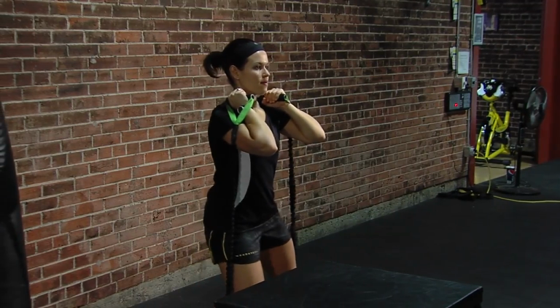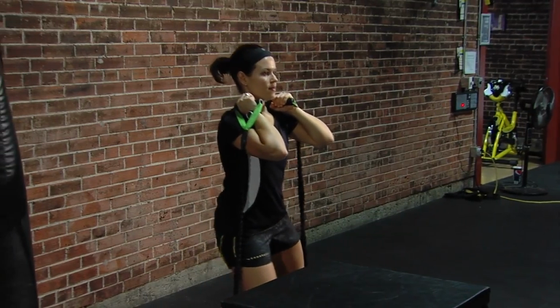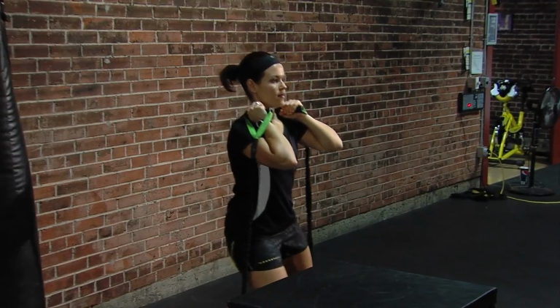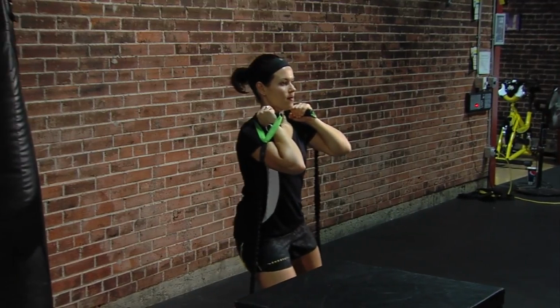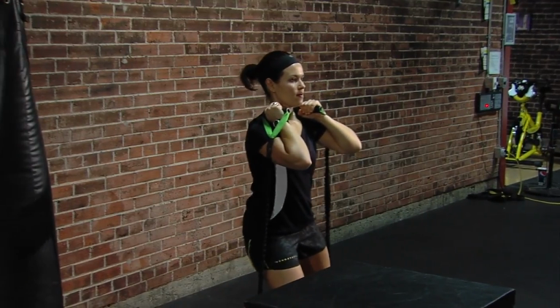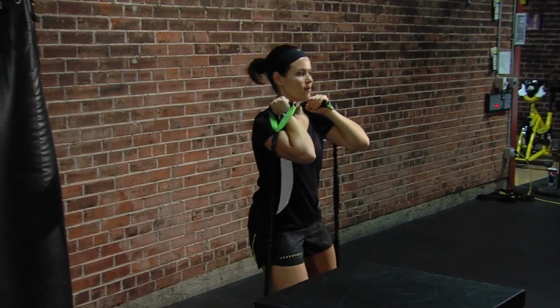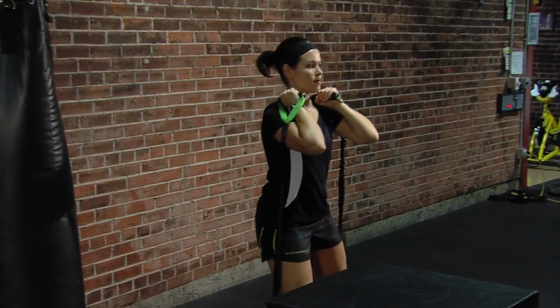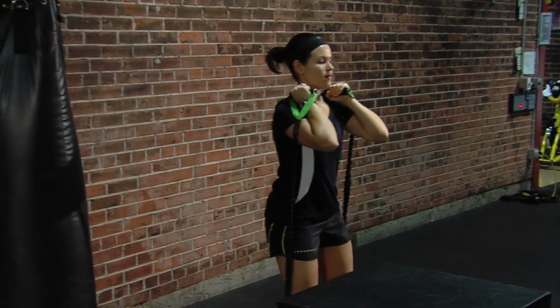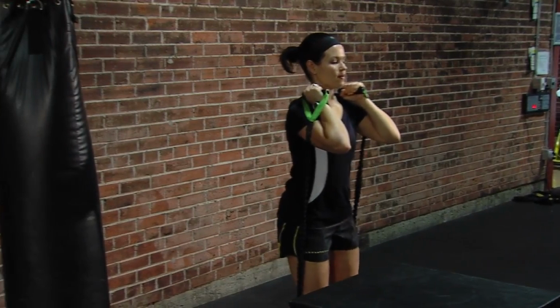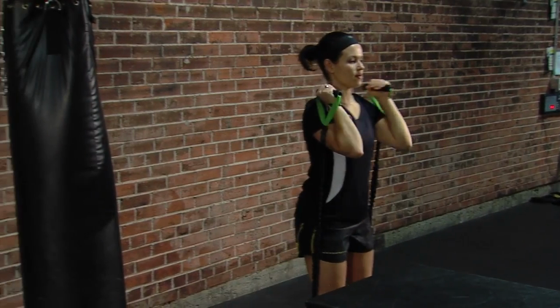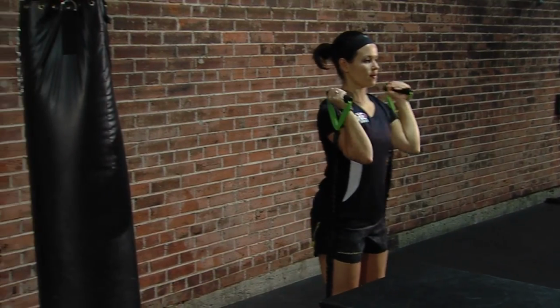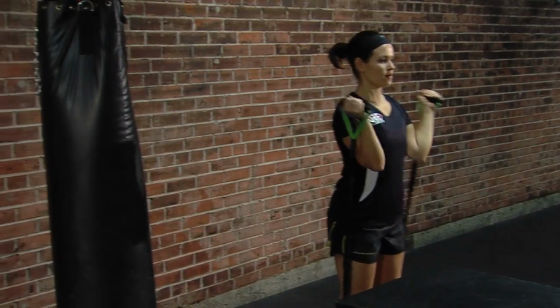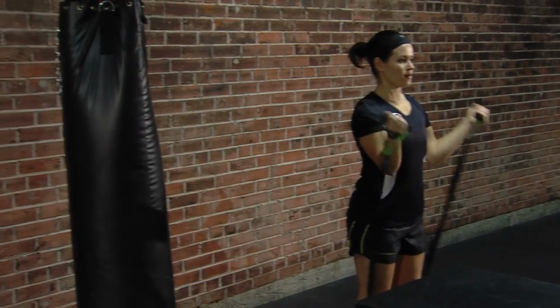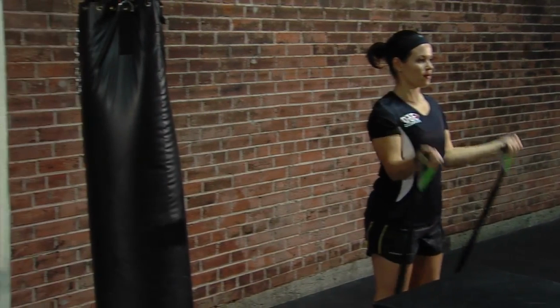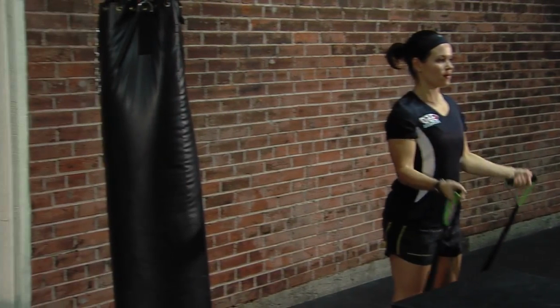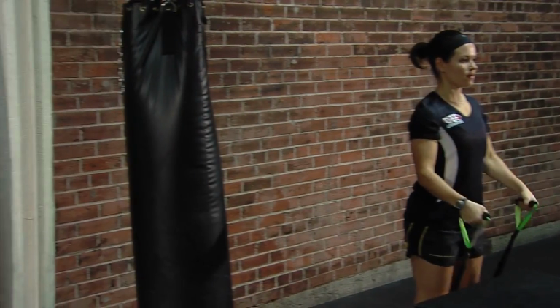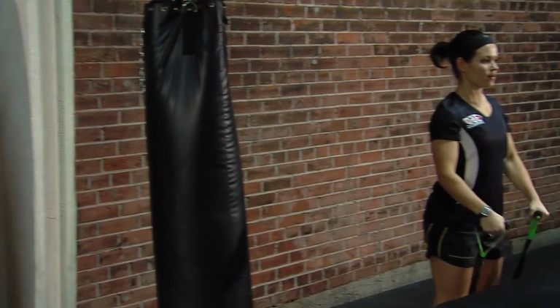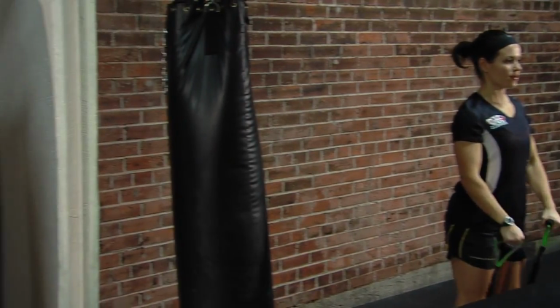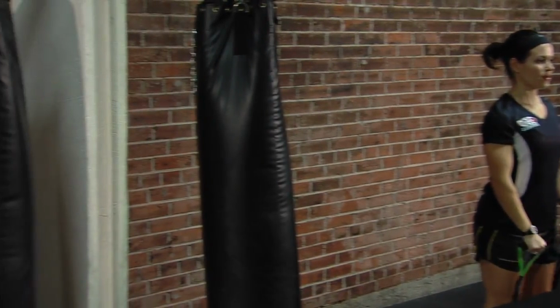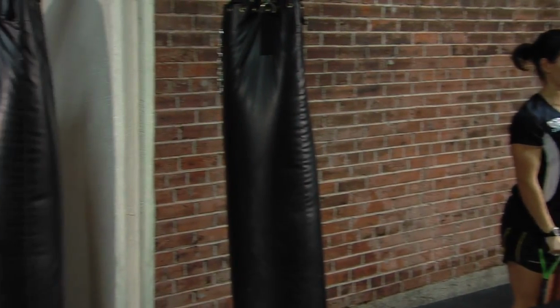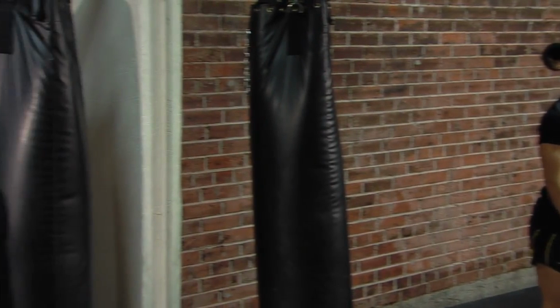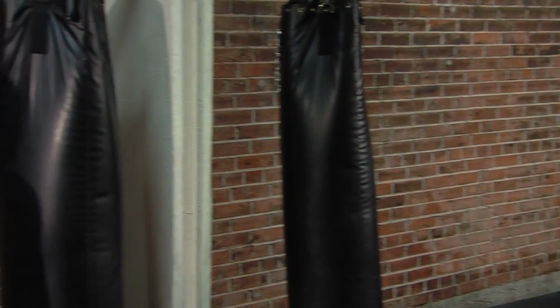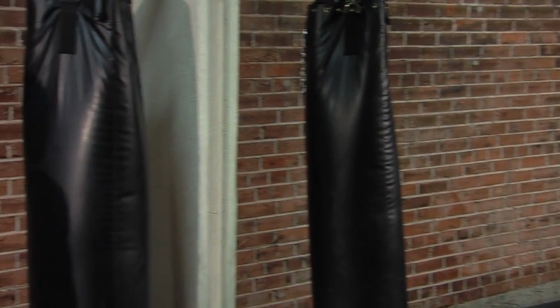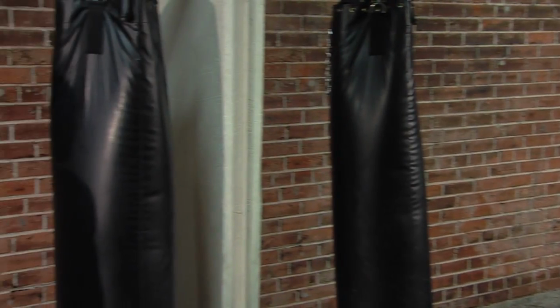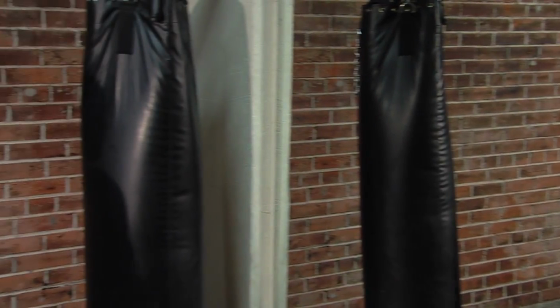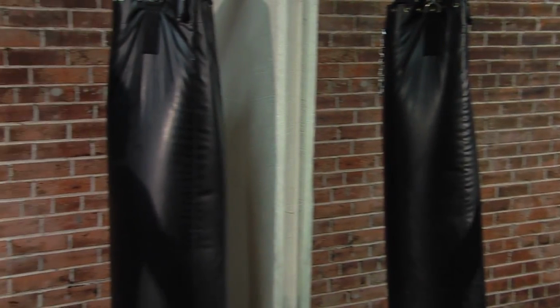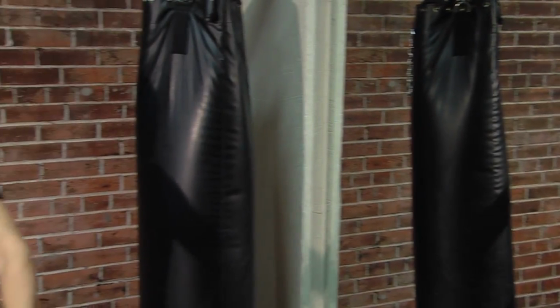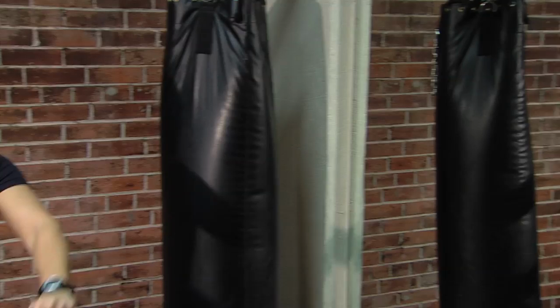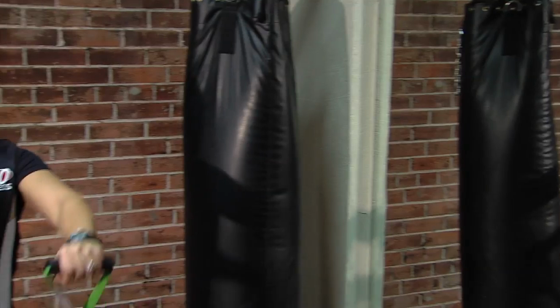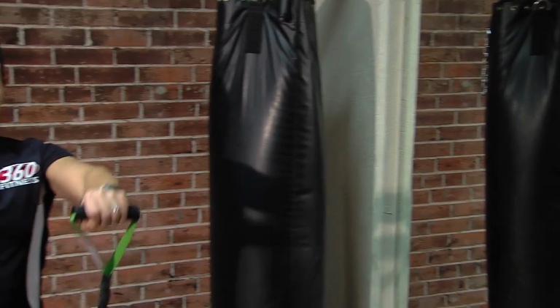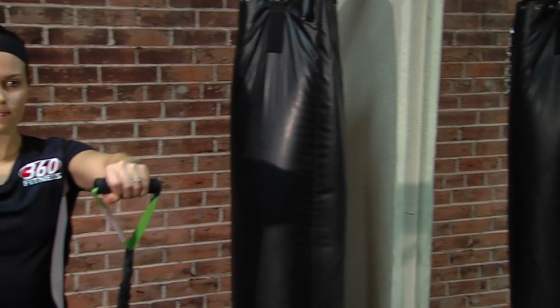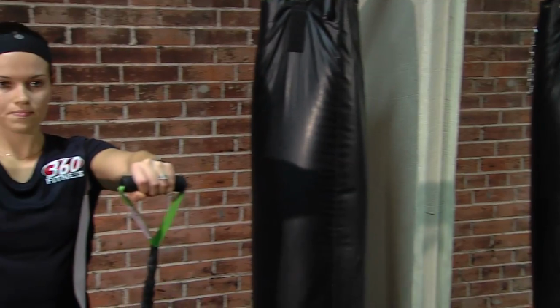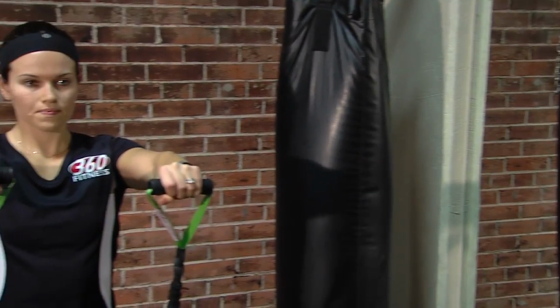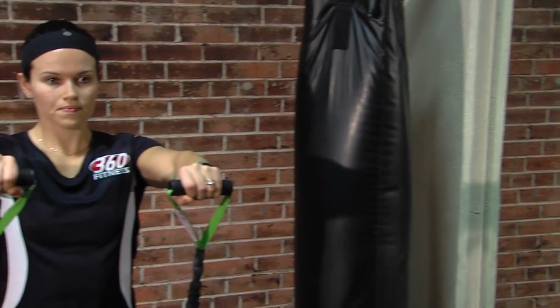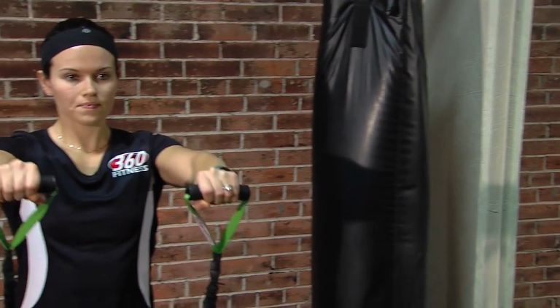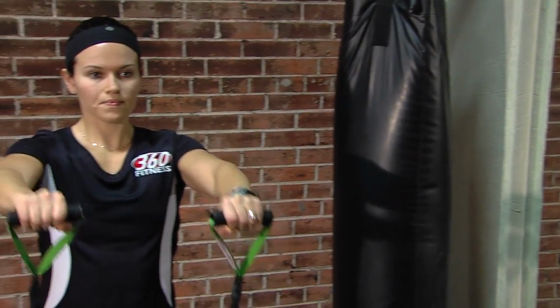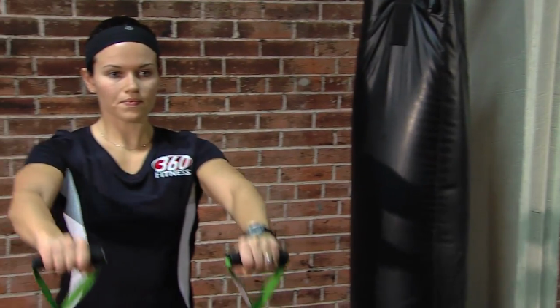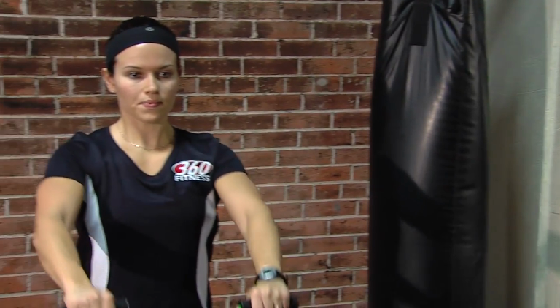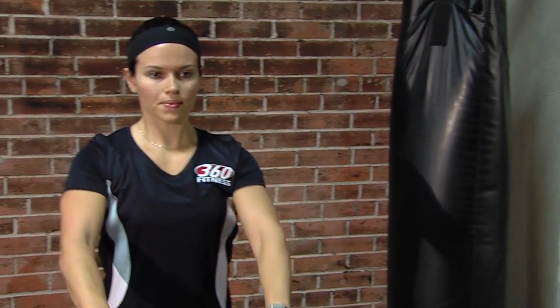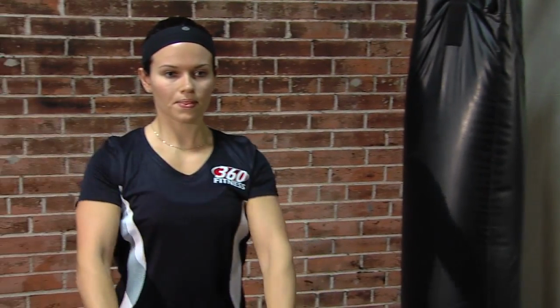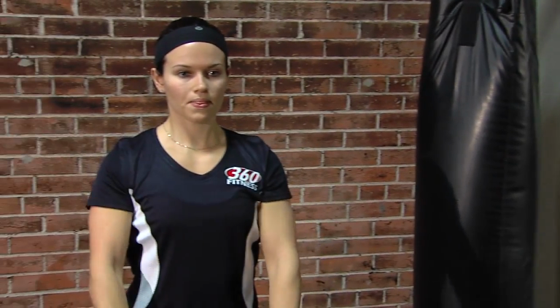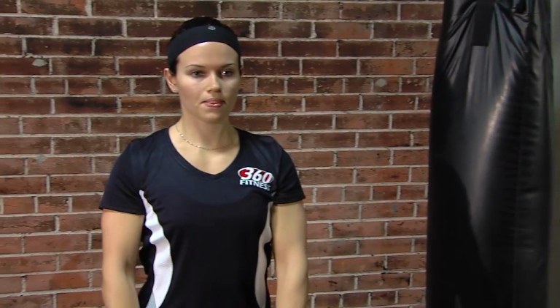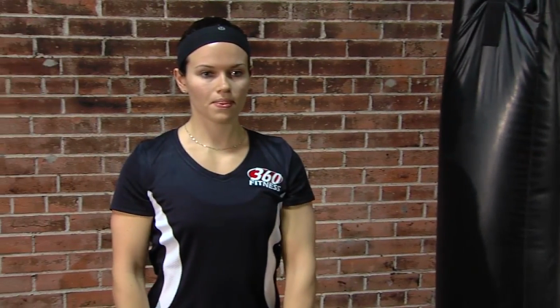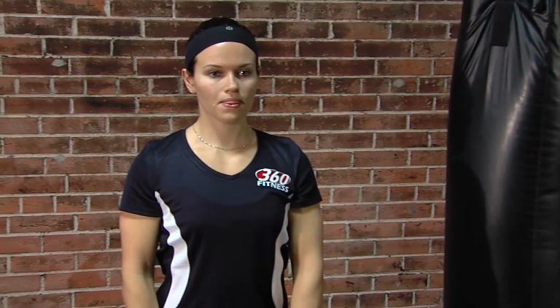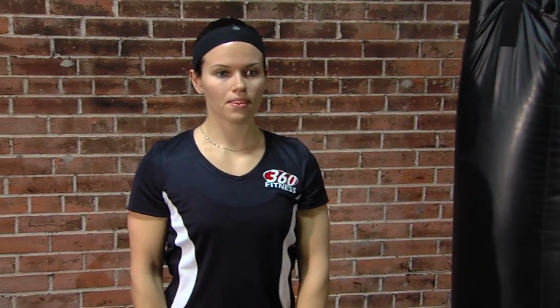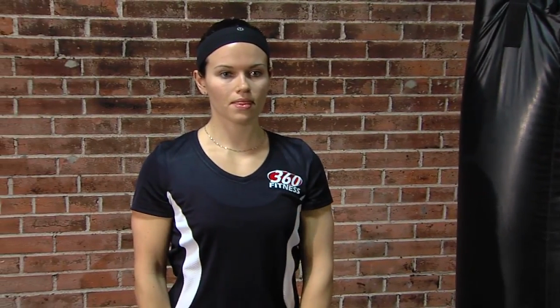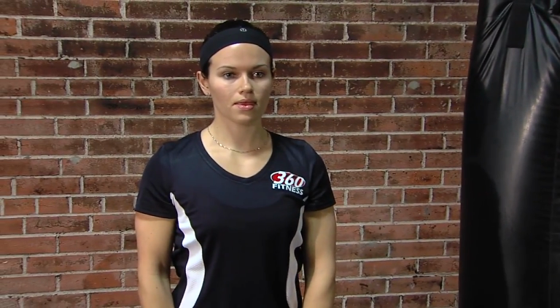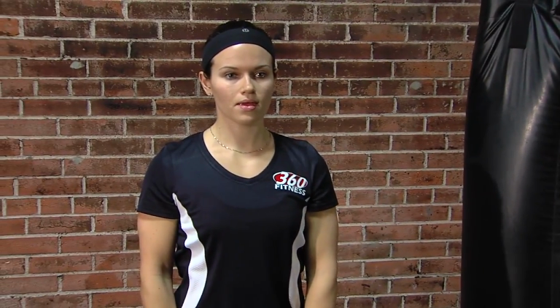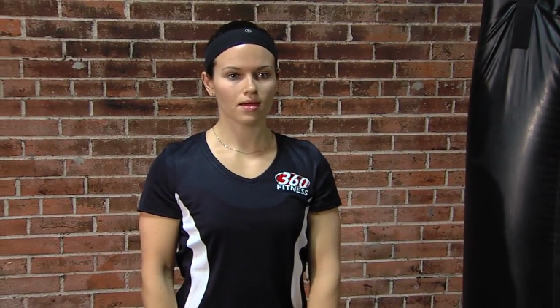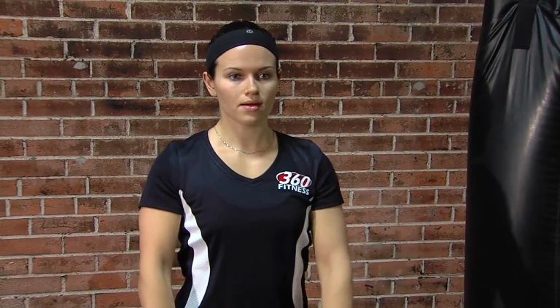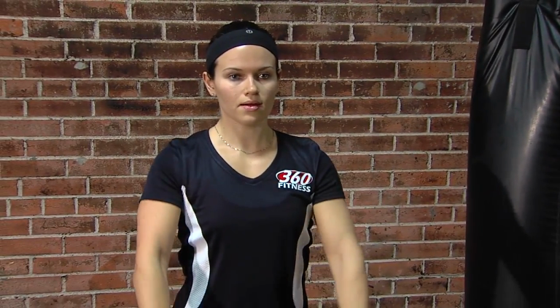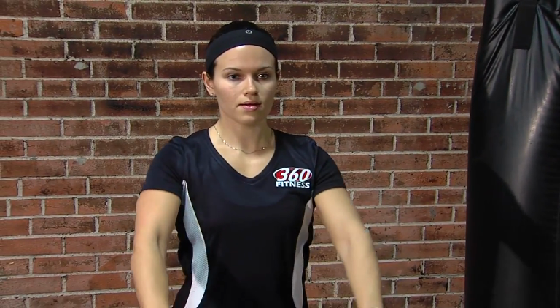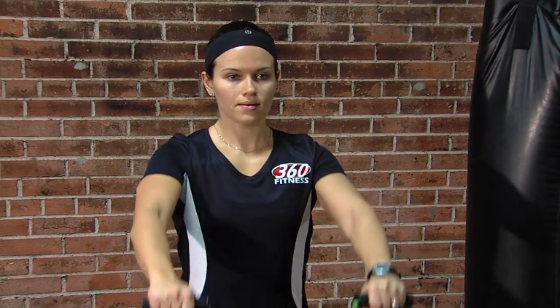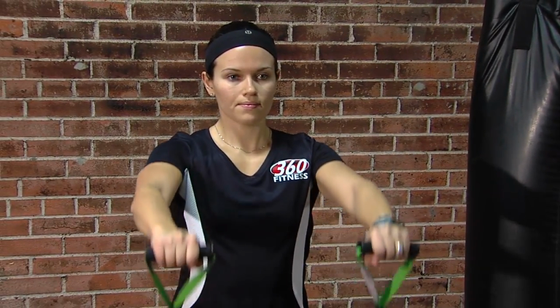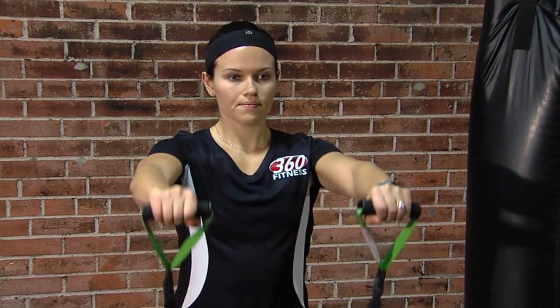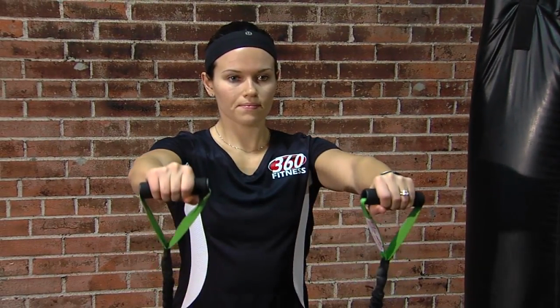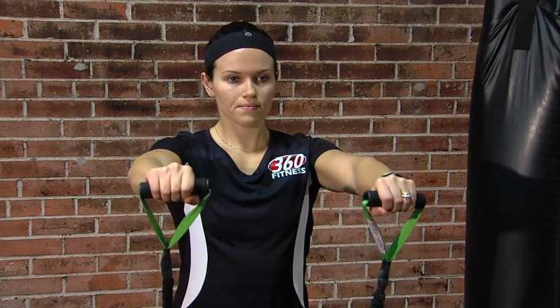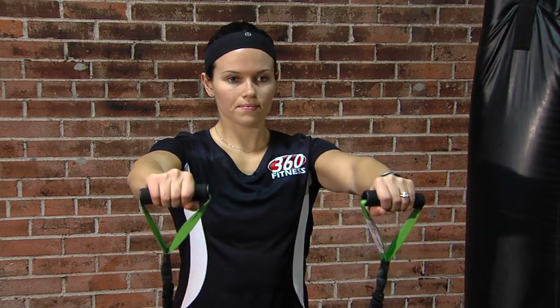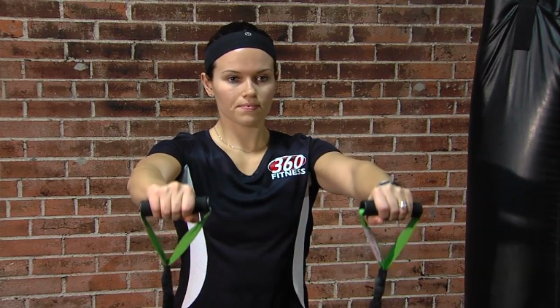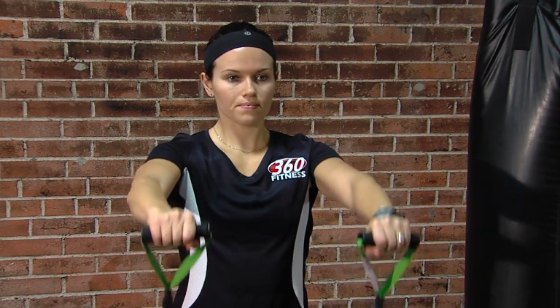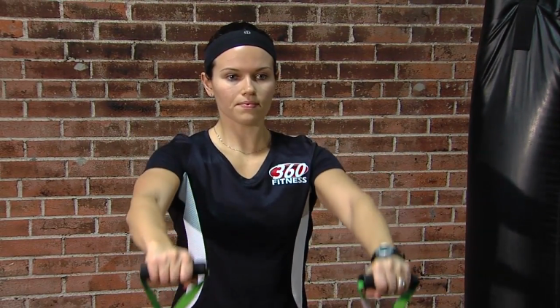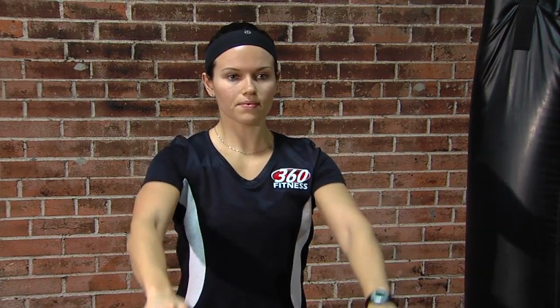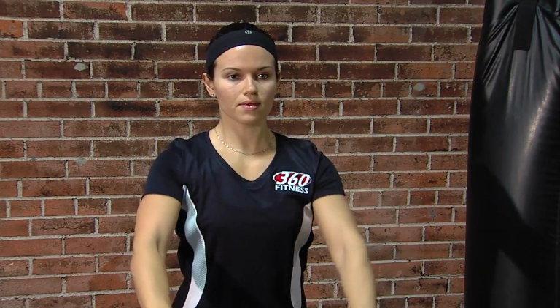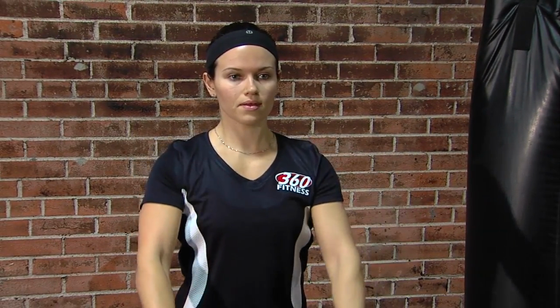The second exercise we're going to go into is a front raise. Put the band underneath your feet, go up to about 90 degrees out in front of you, back down by your hips. Again, three sets of 15.